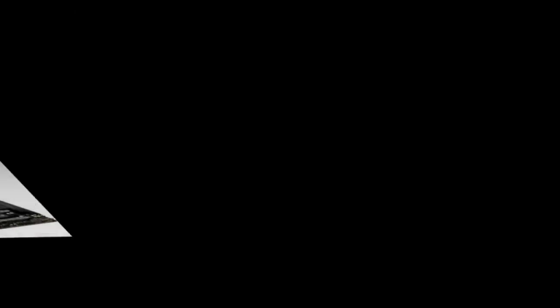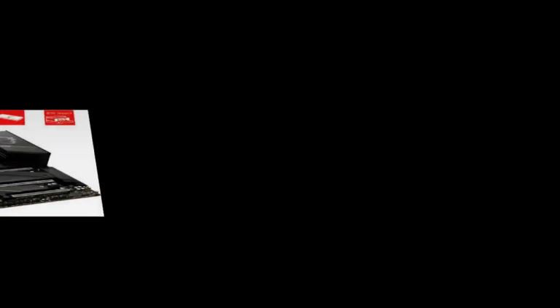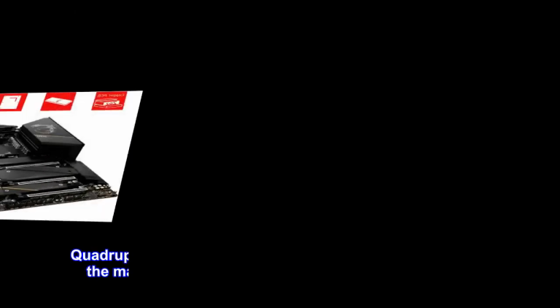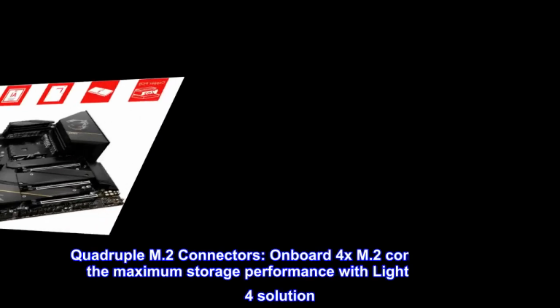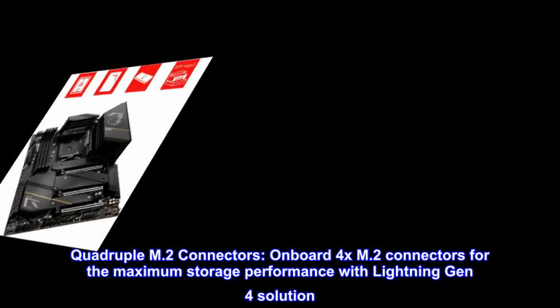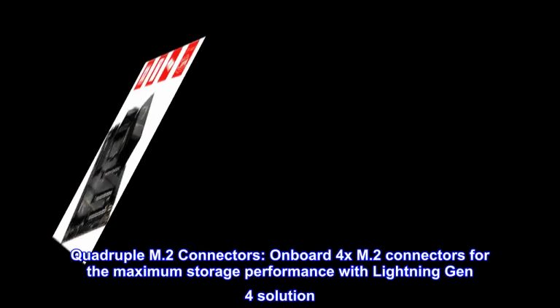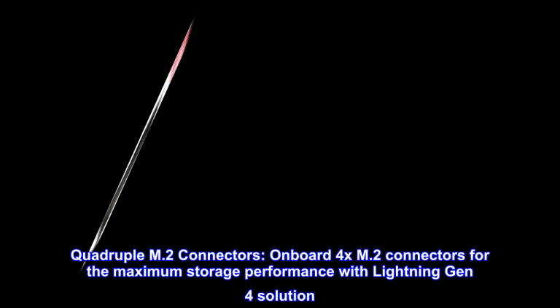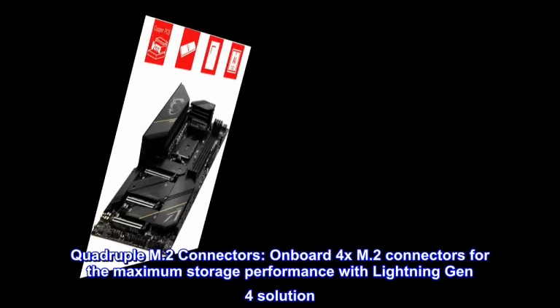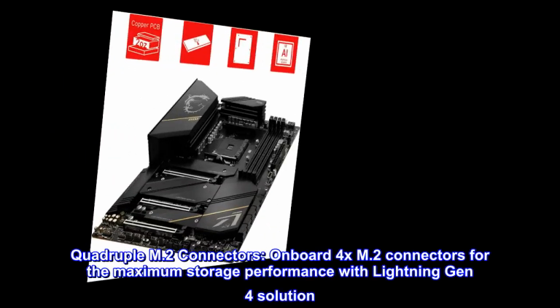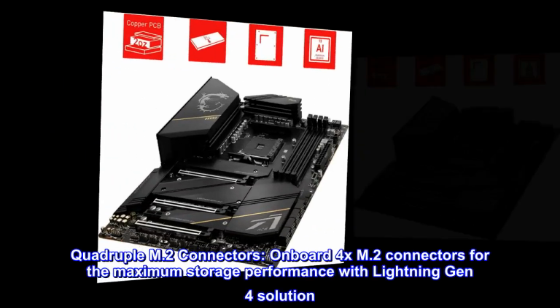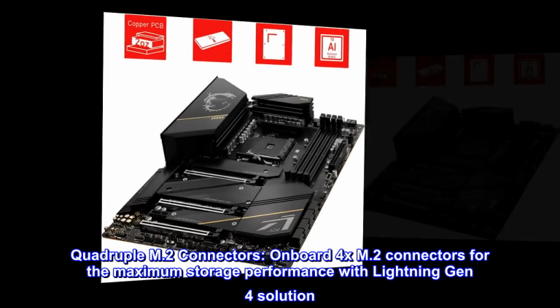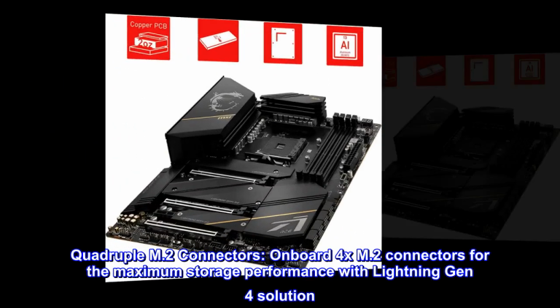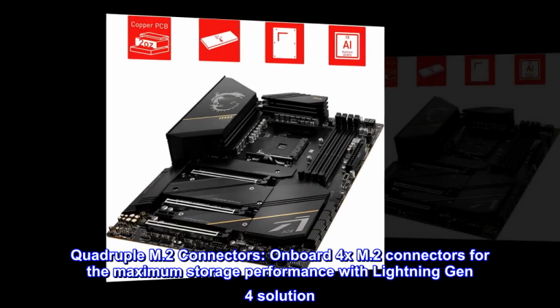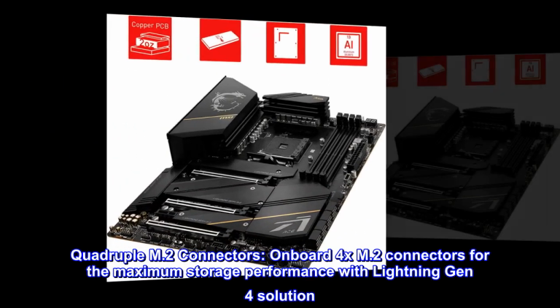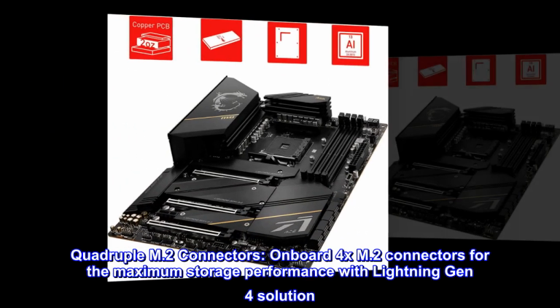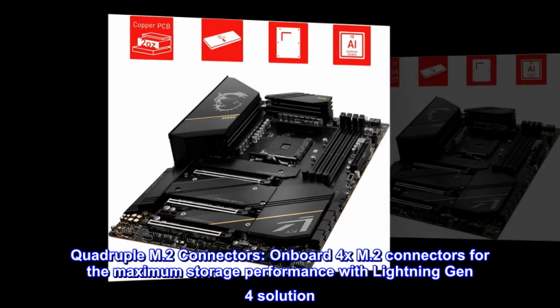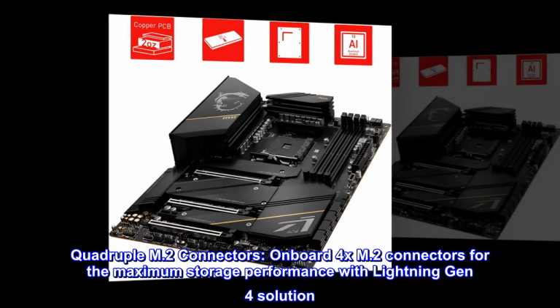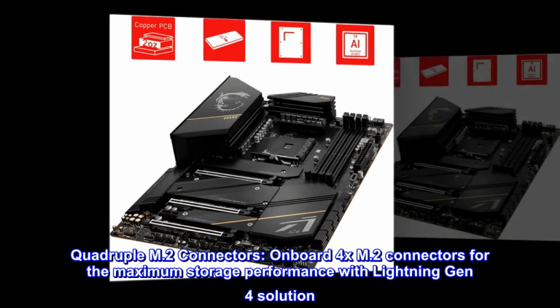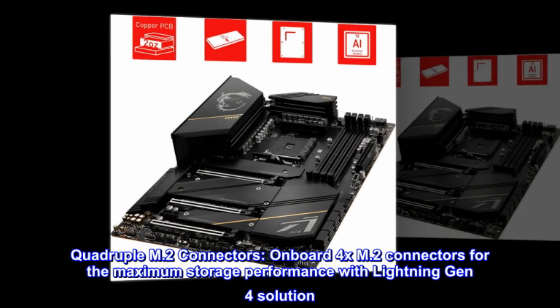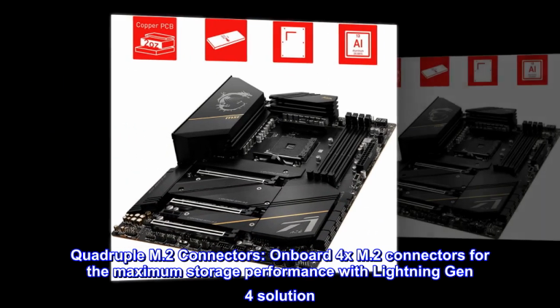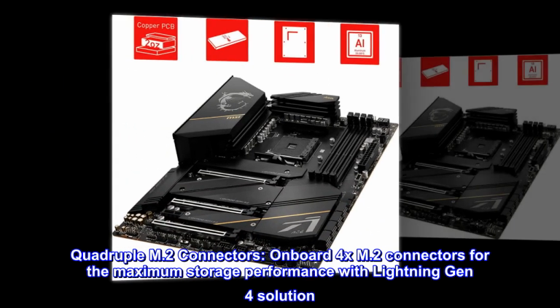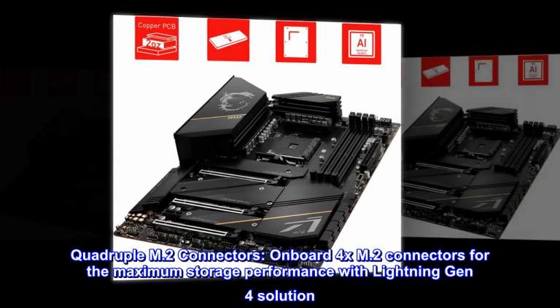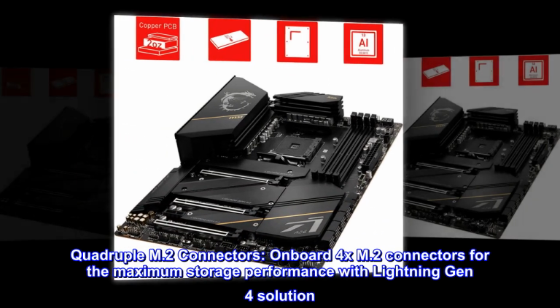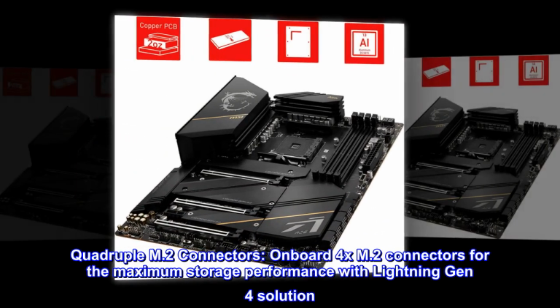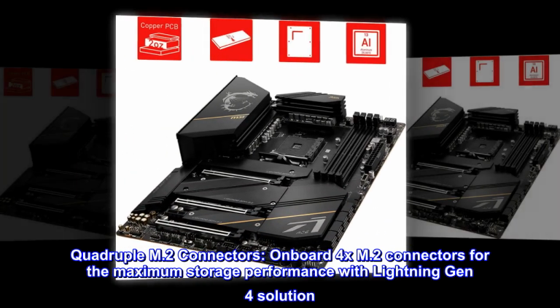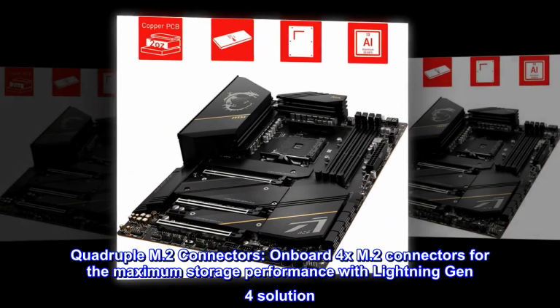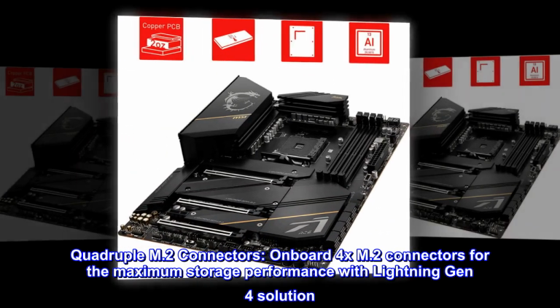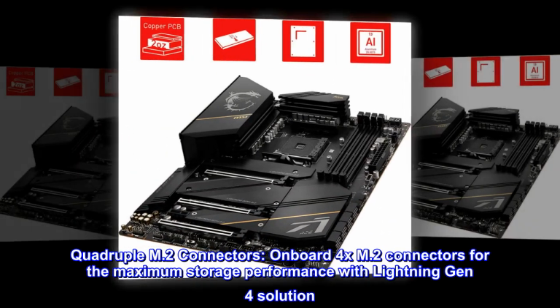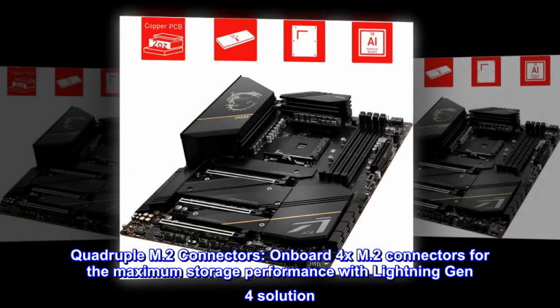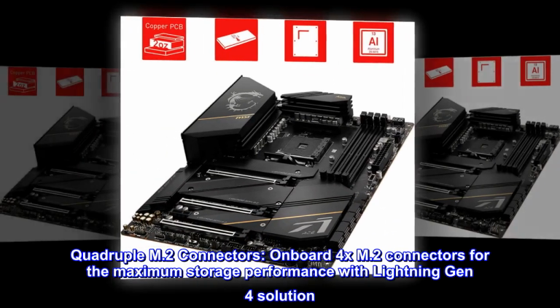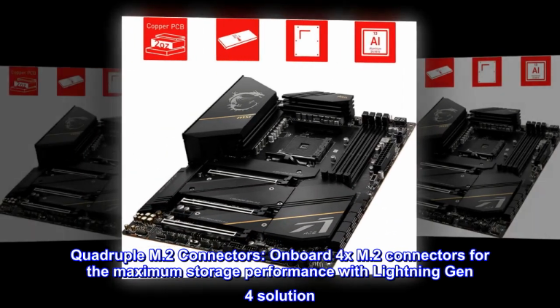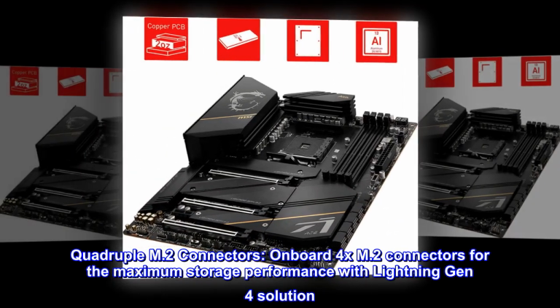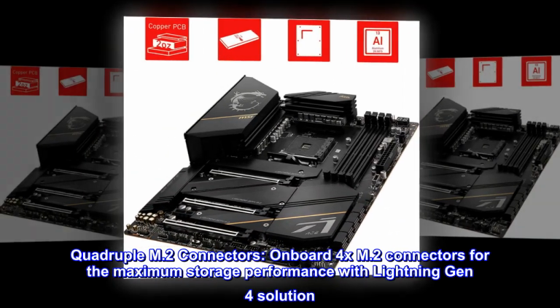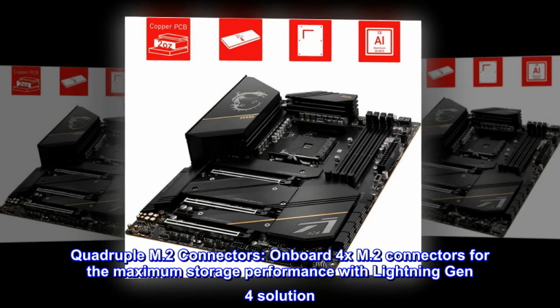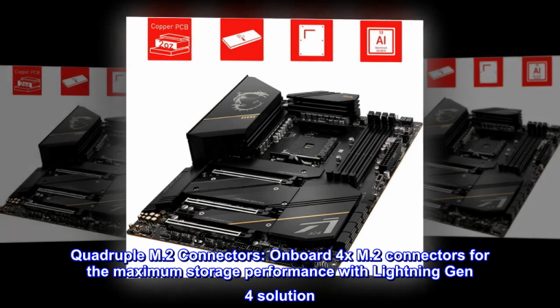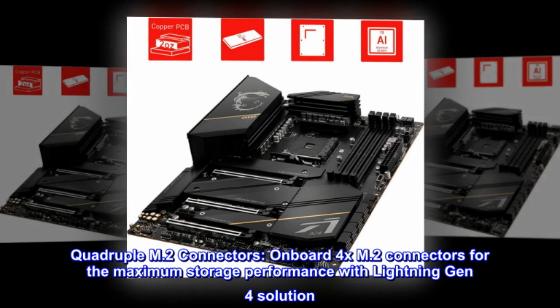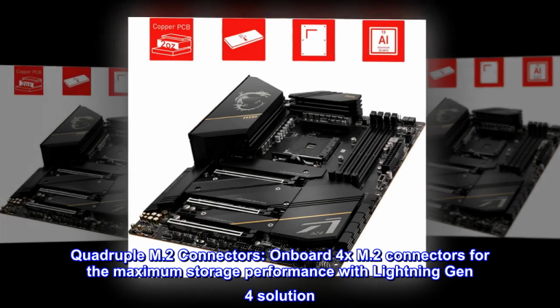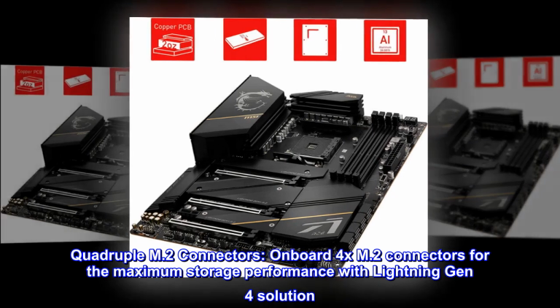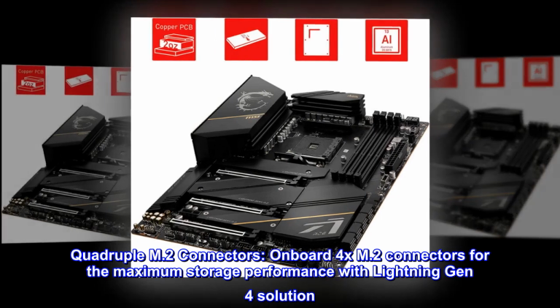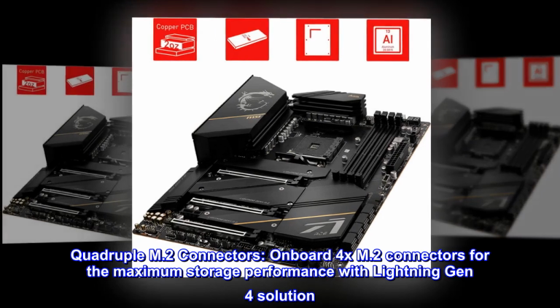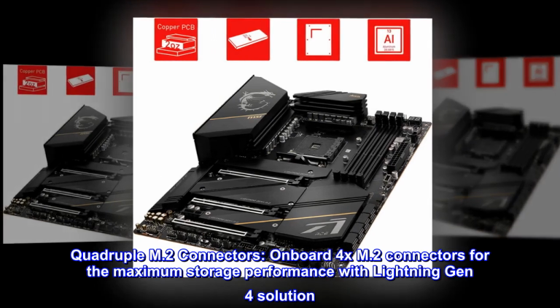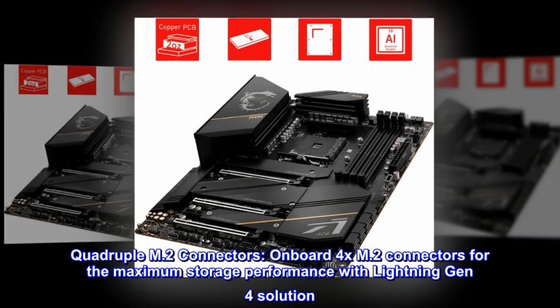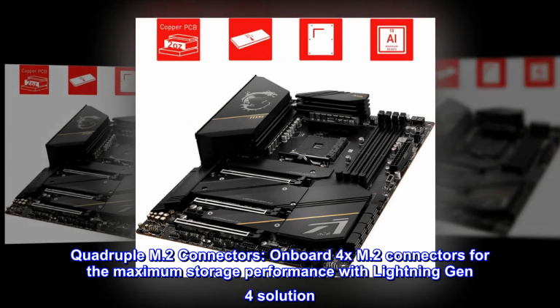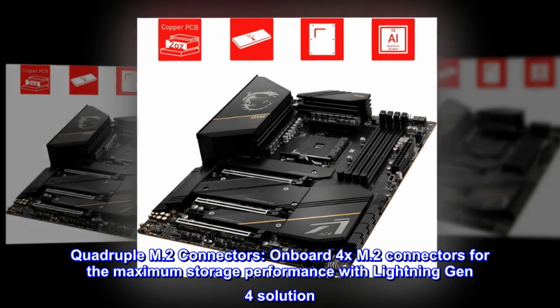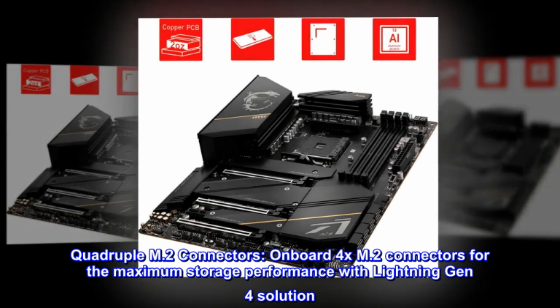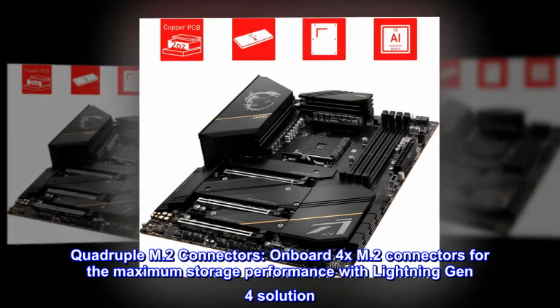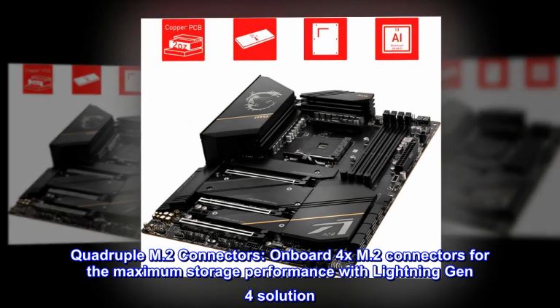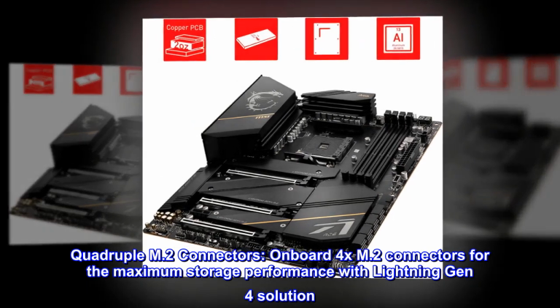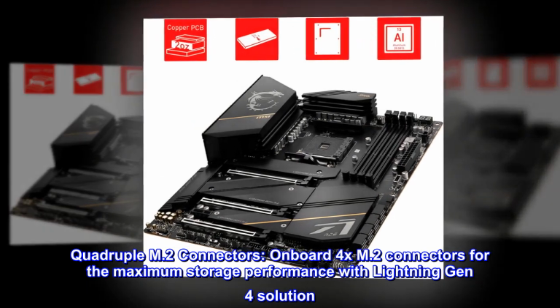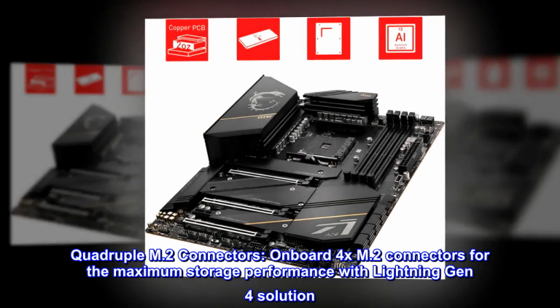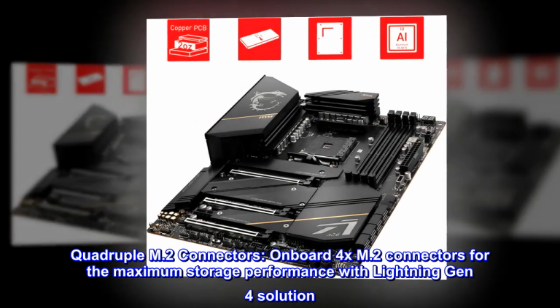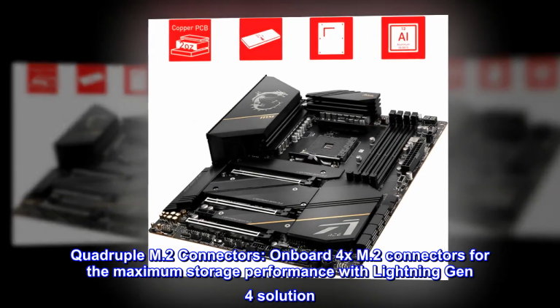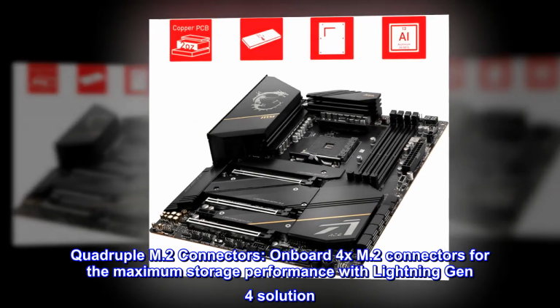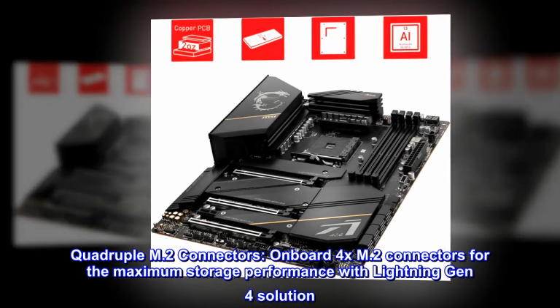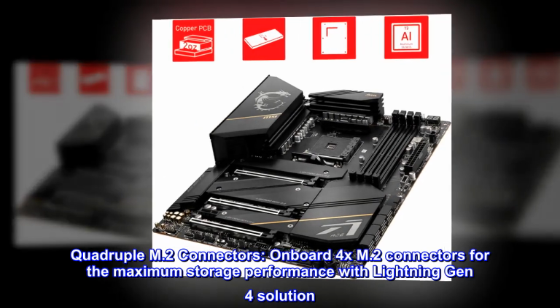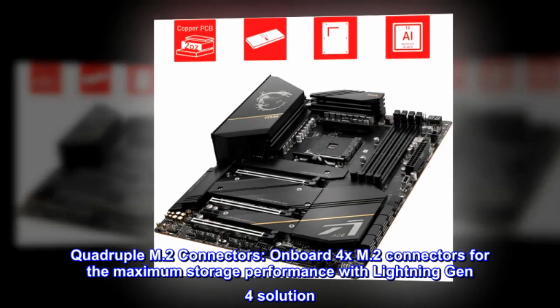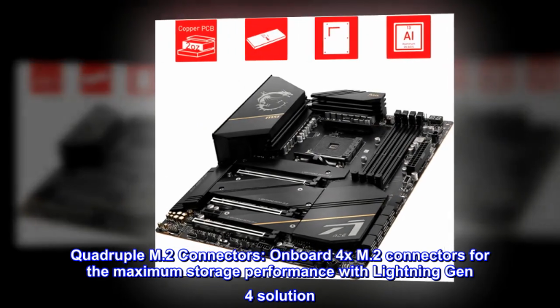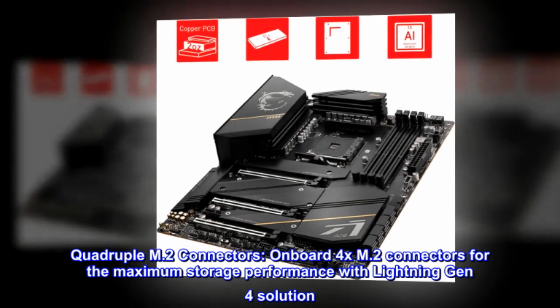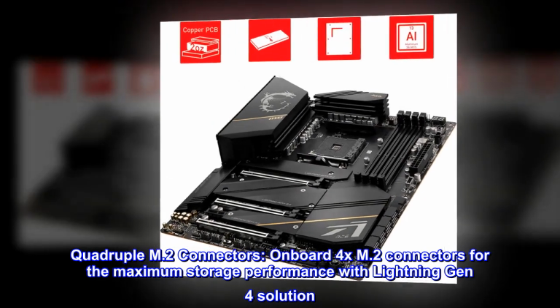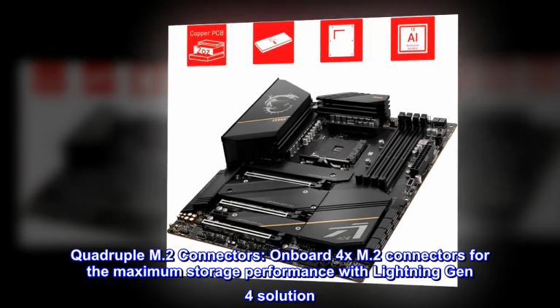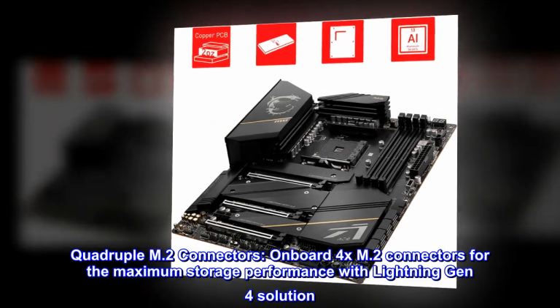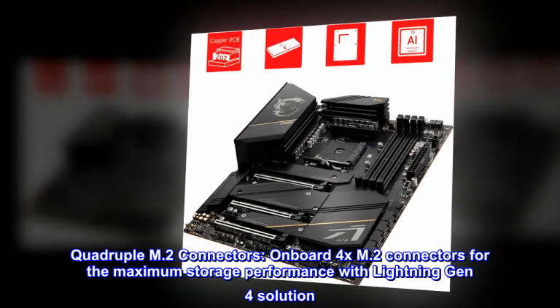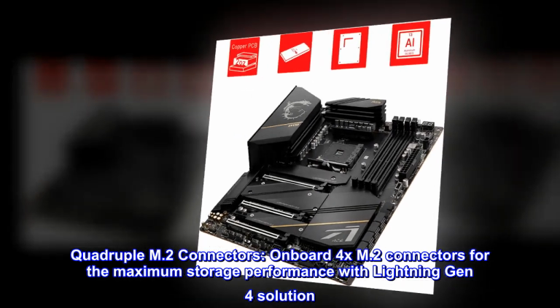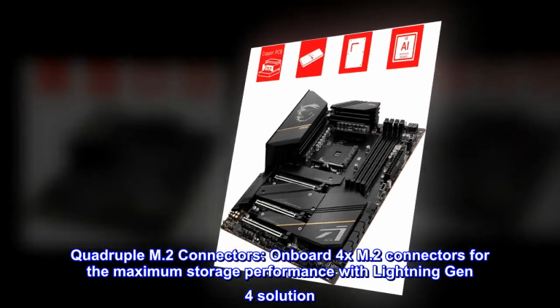Quadruple M.2 connectors — onboard 4x M.2 connectors for maximum storage performance with Lightning Gen 4 solution.